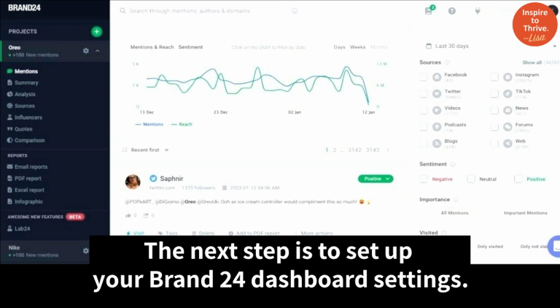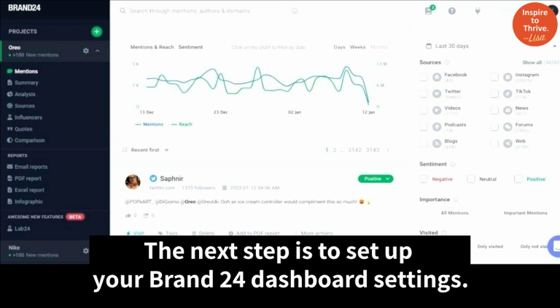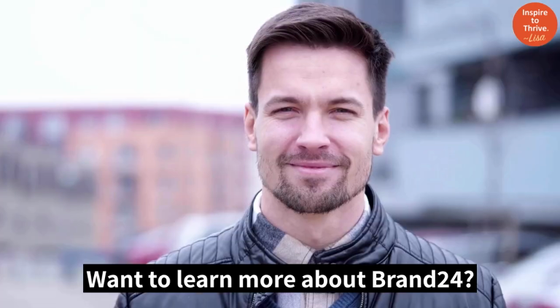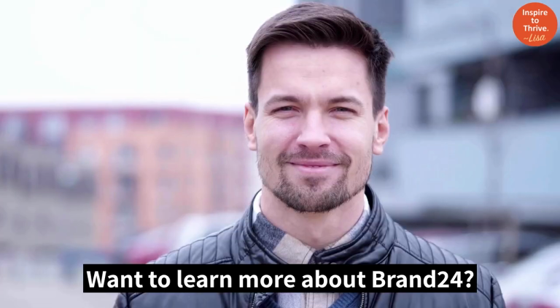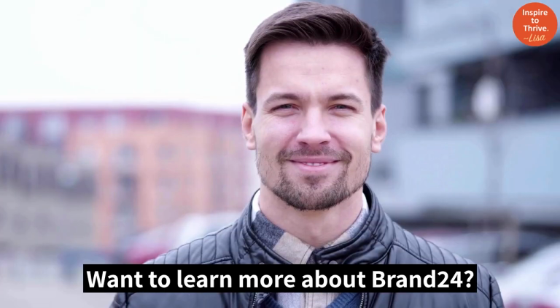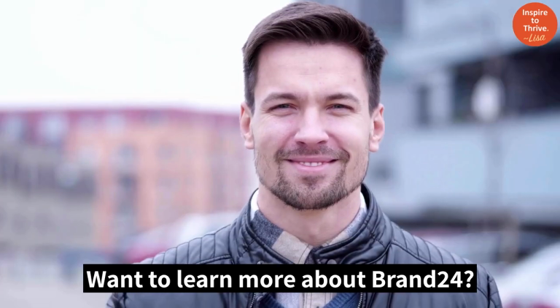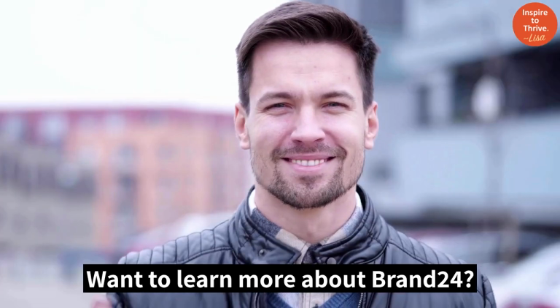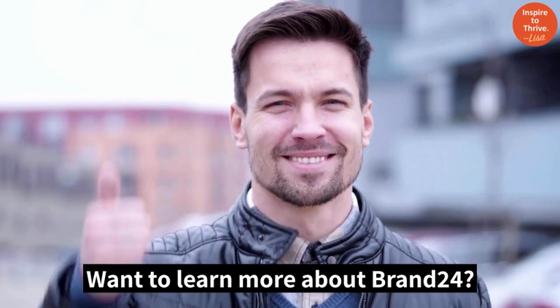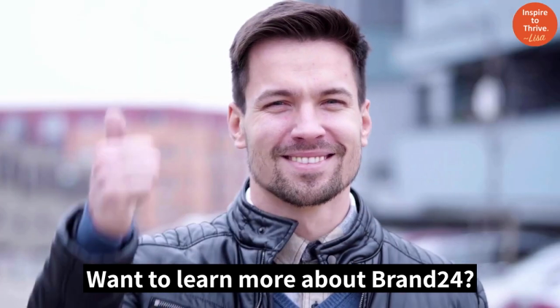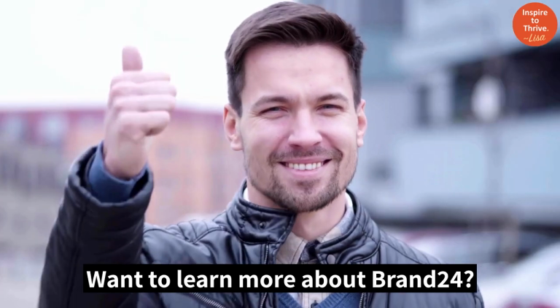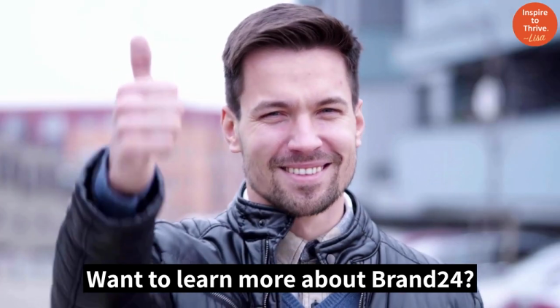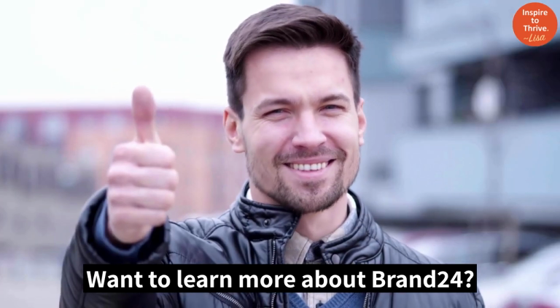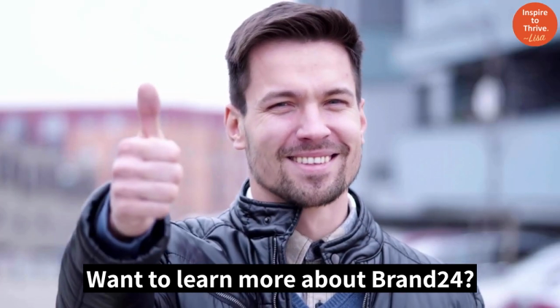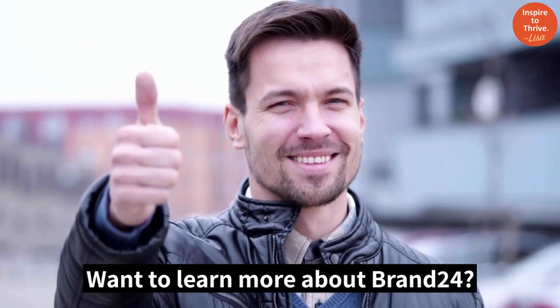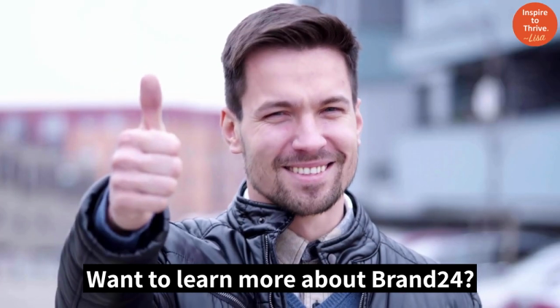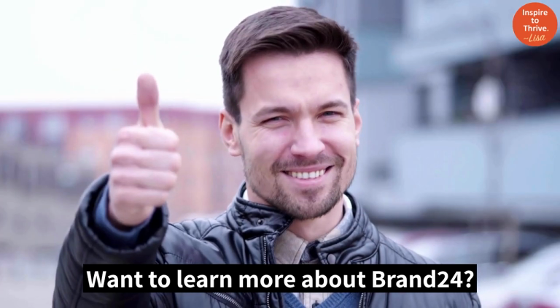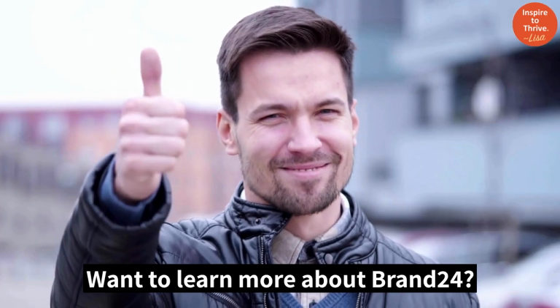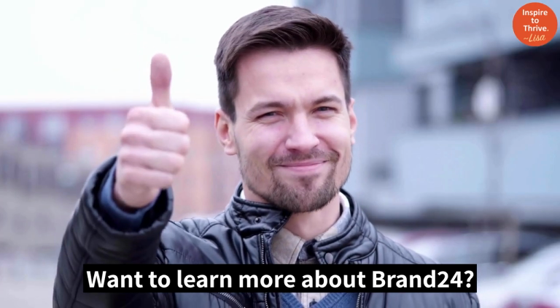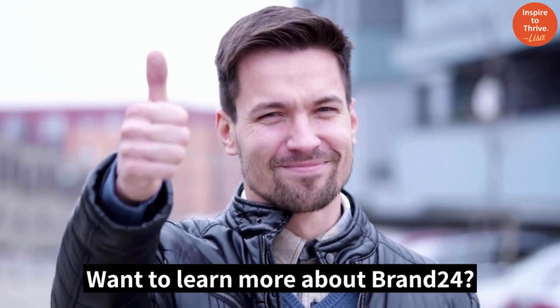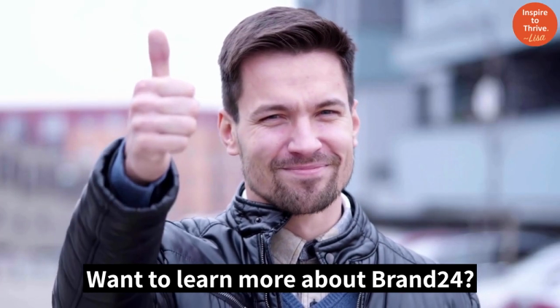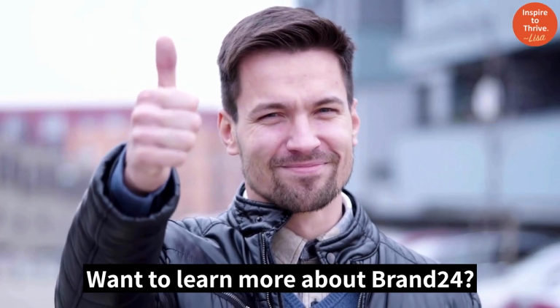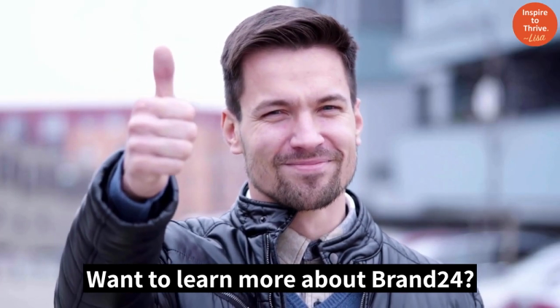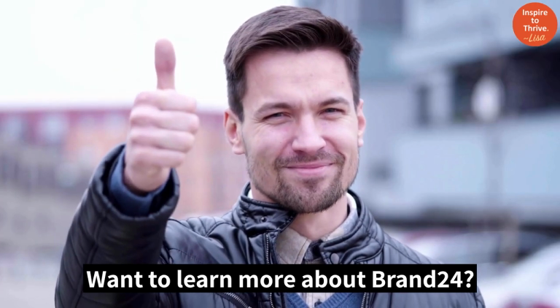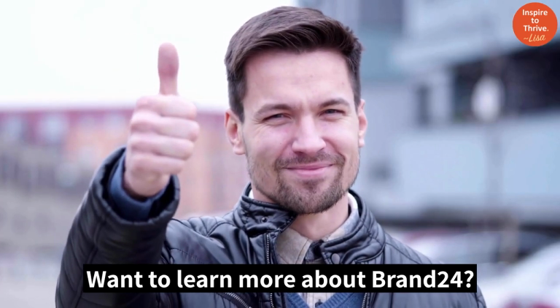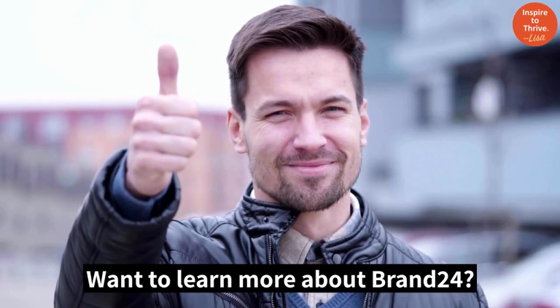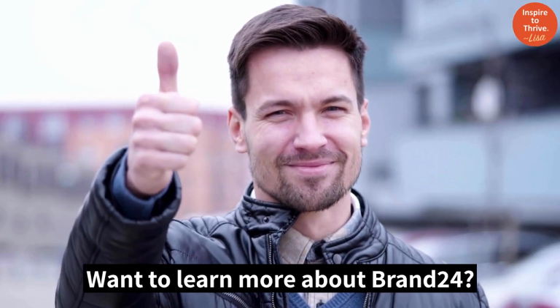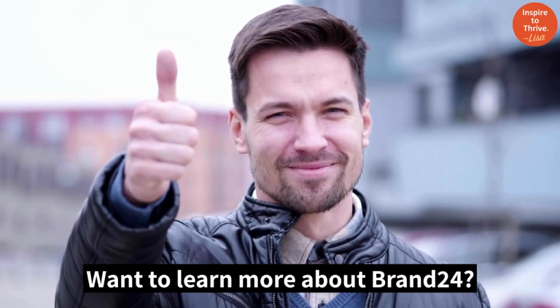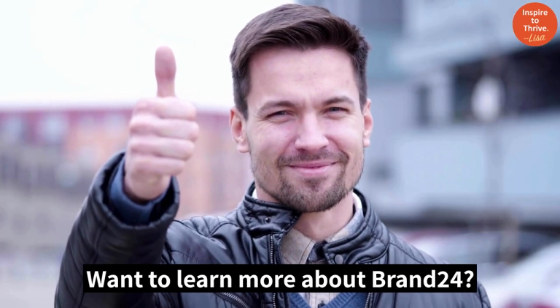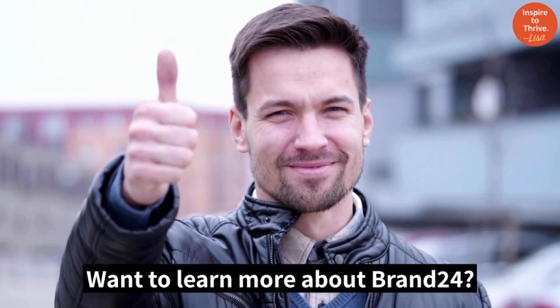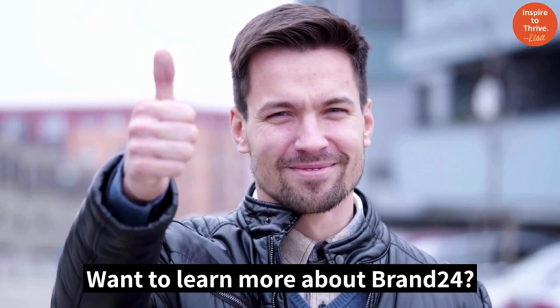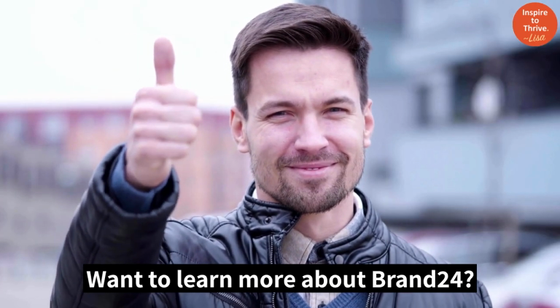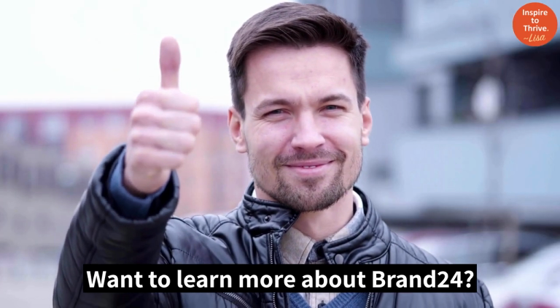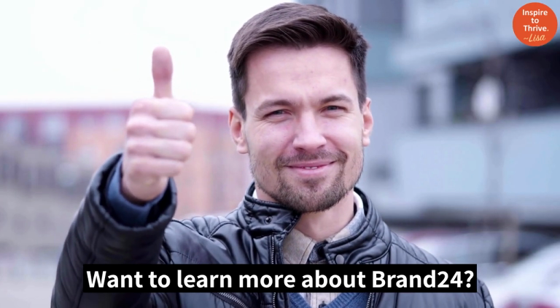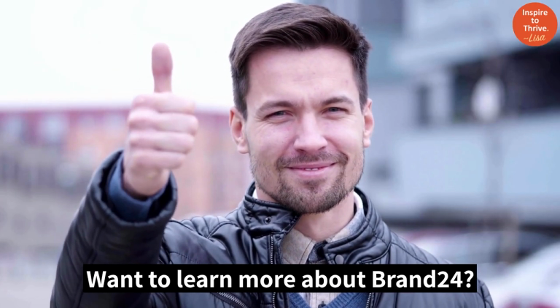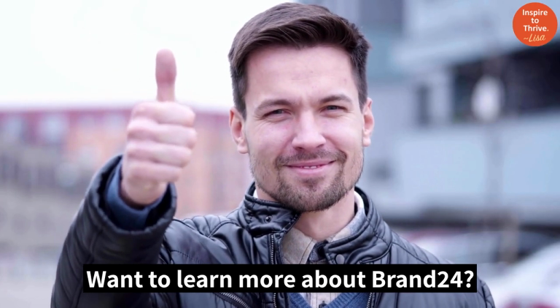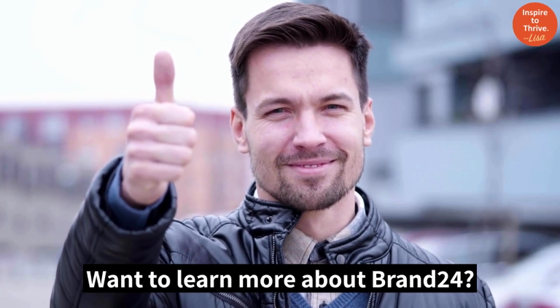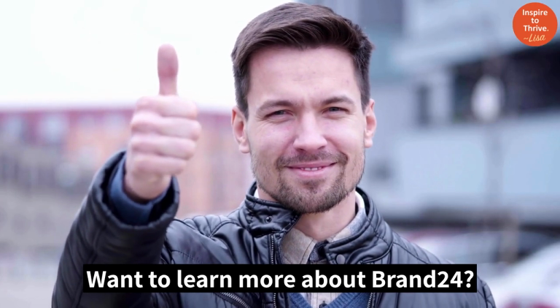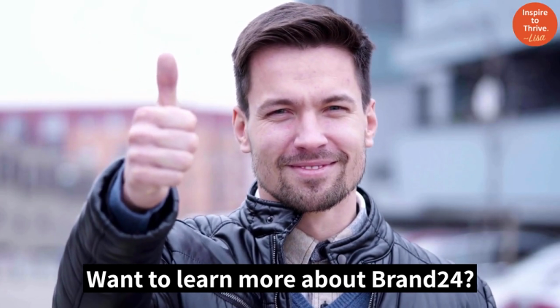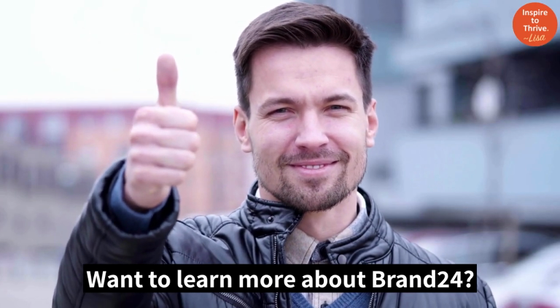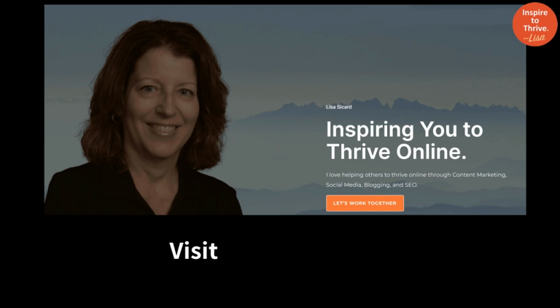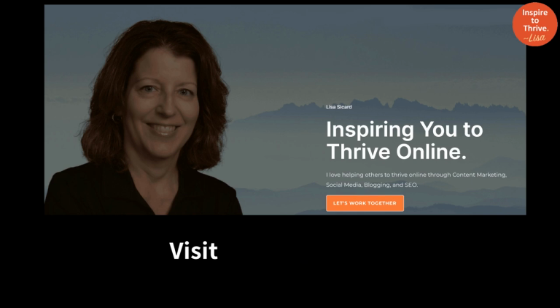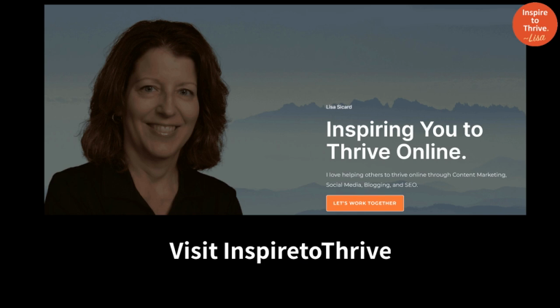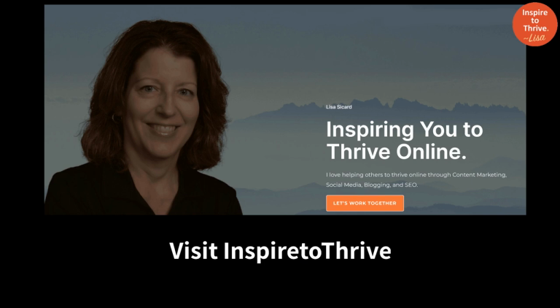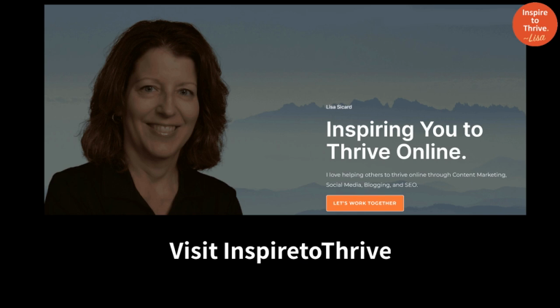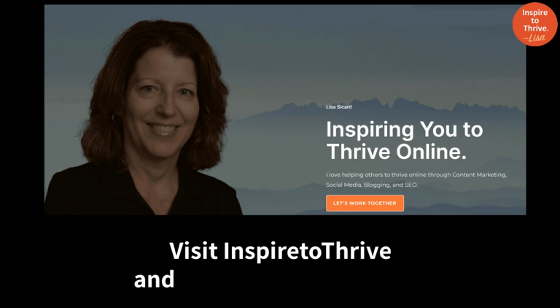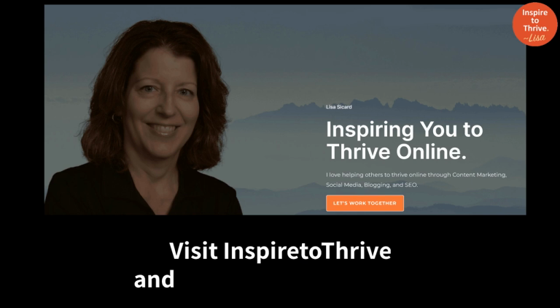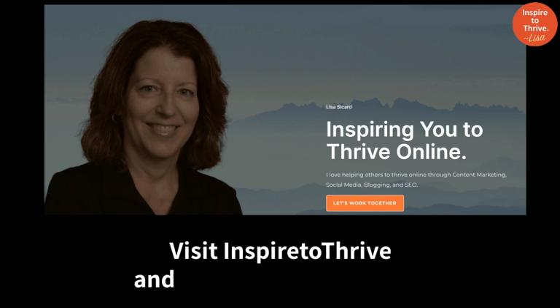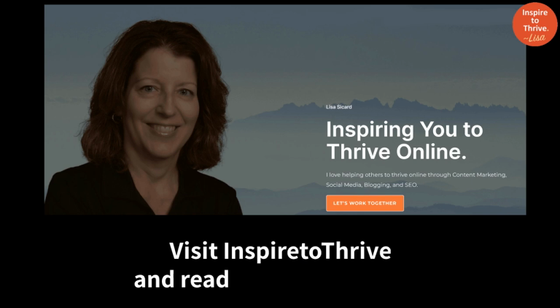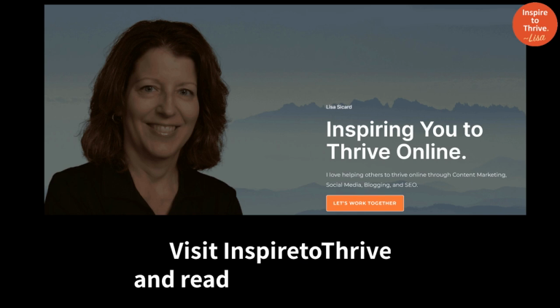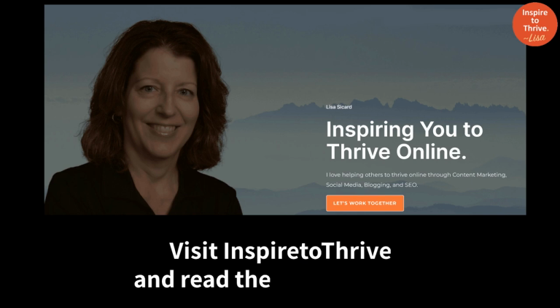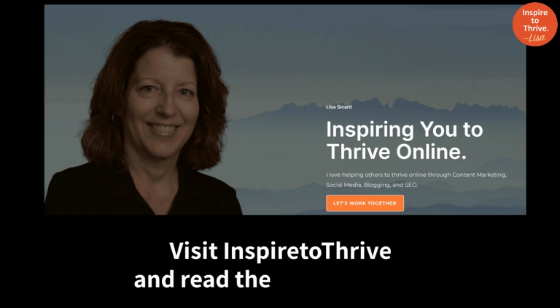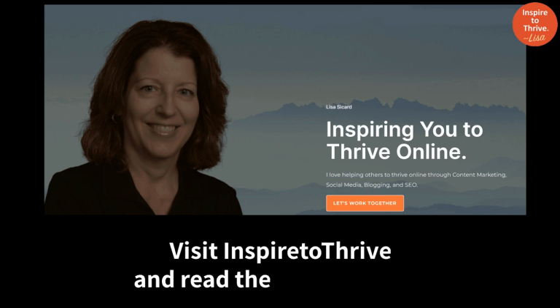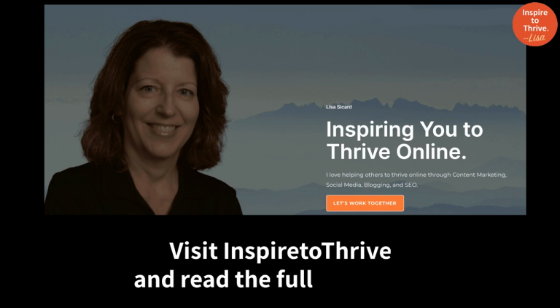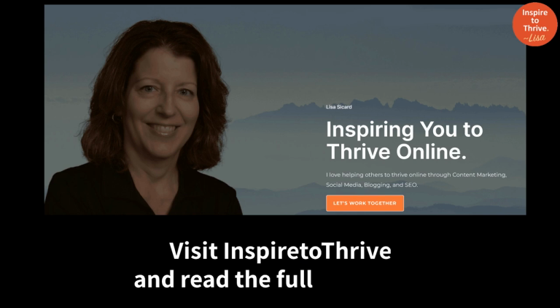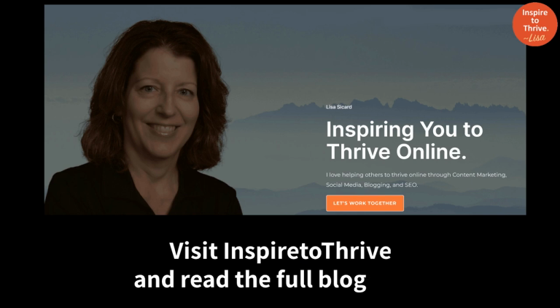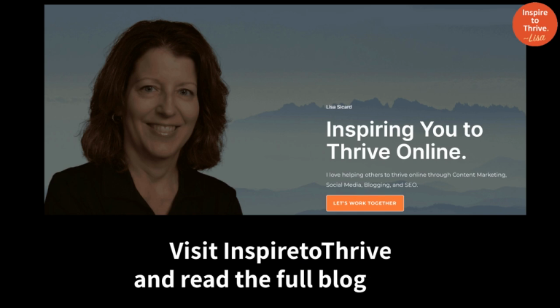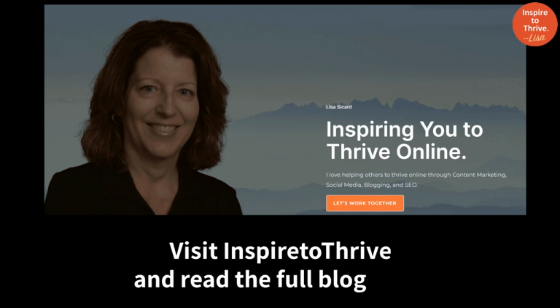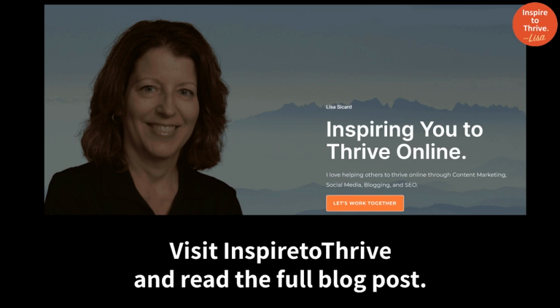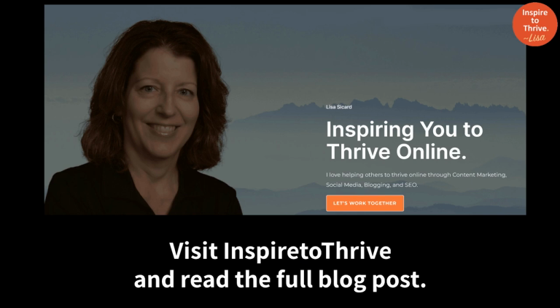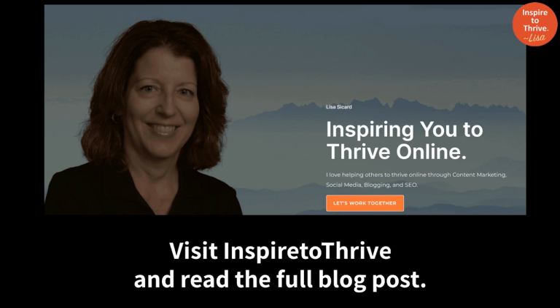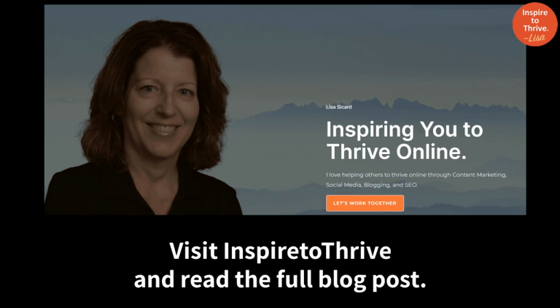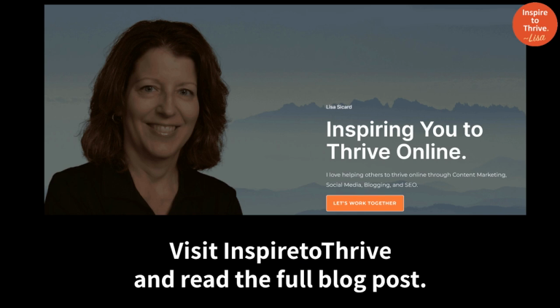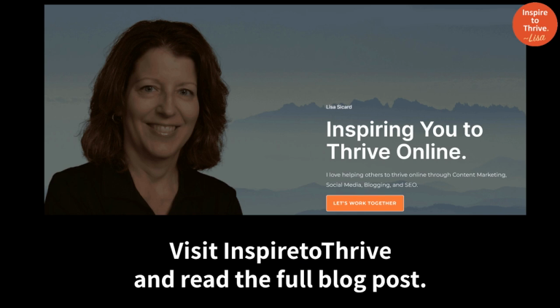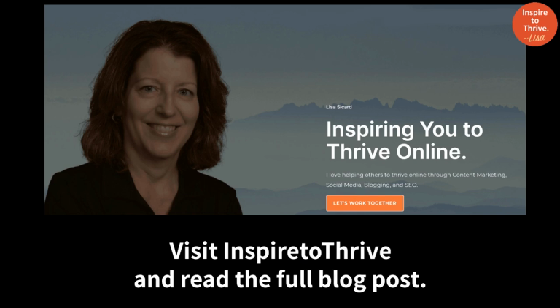Want to learn more about Brand 24? Visit Inspire2Thrive and read the full blog post.